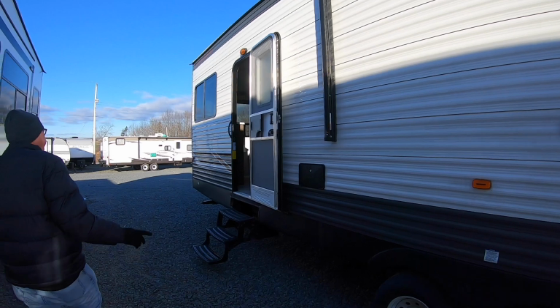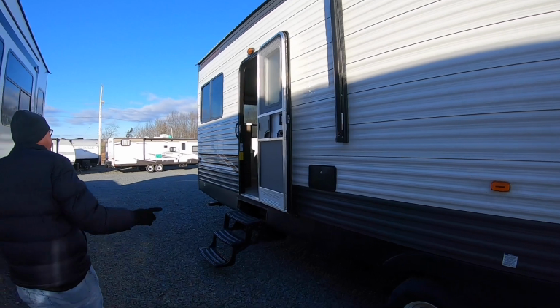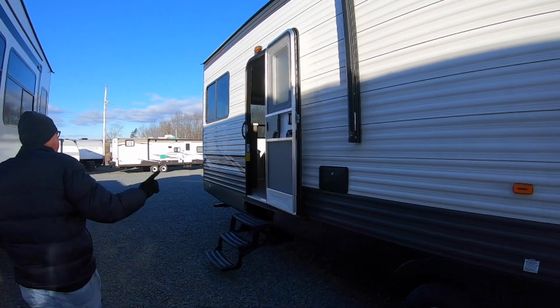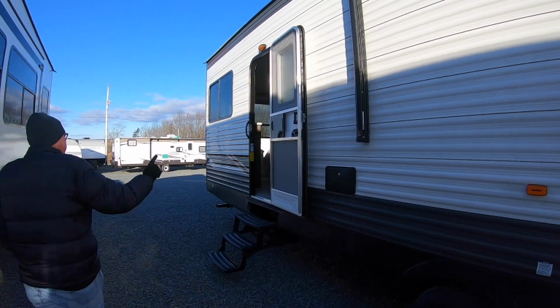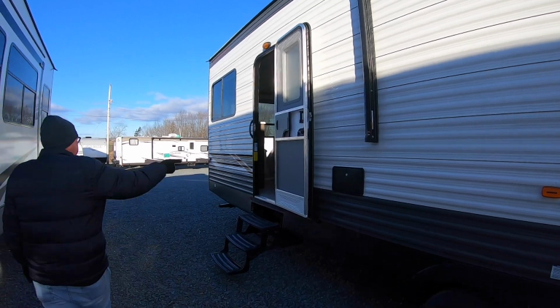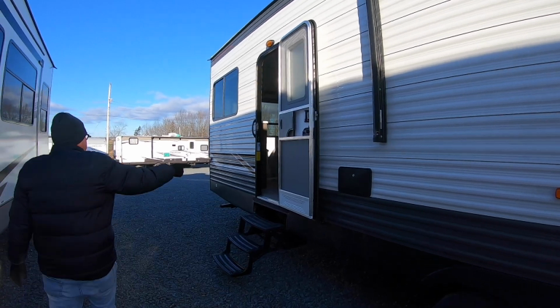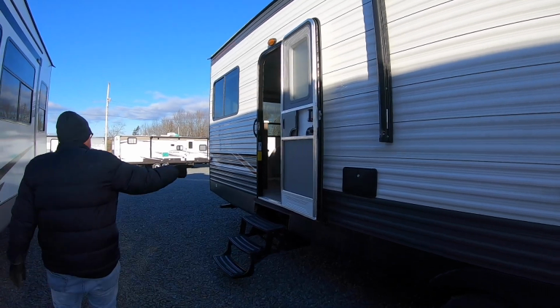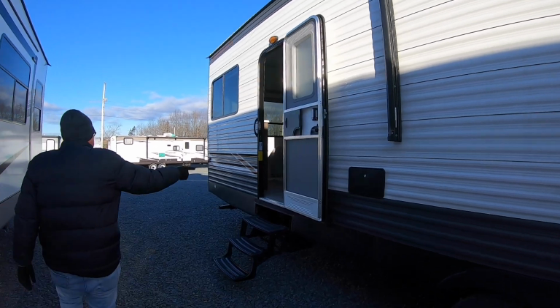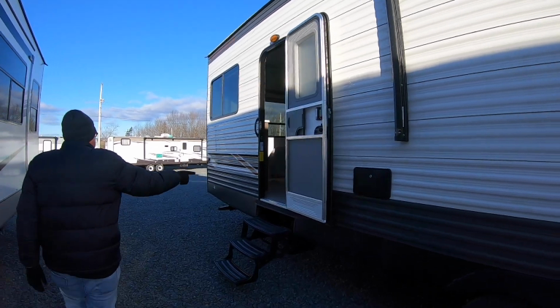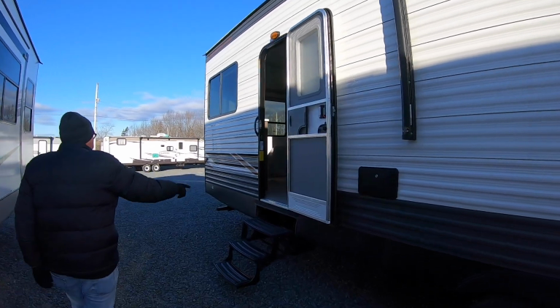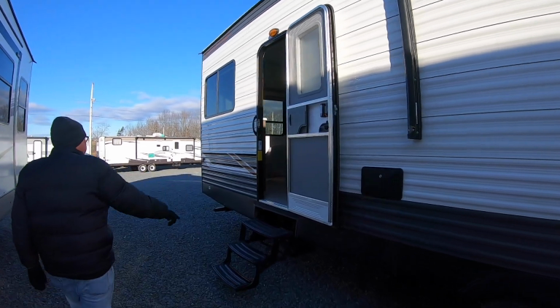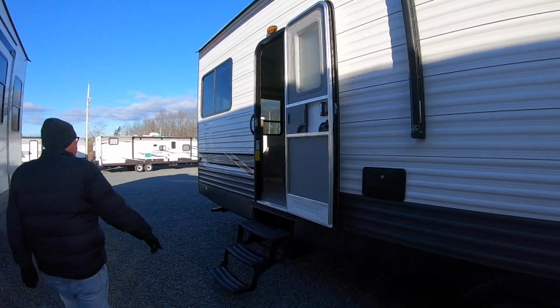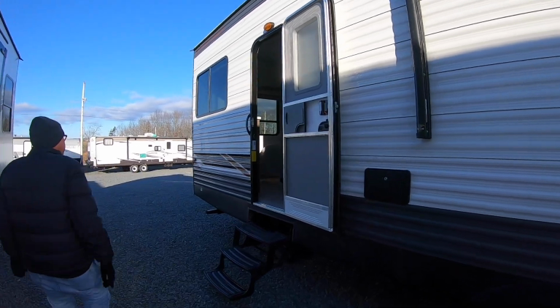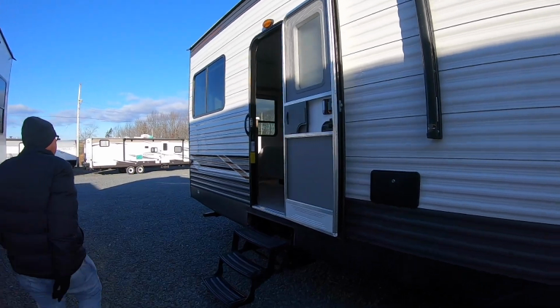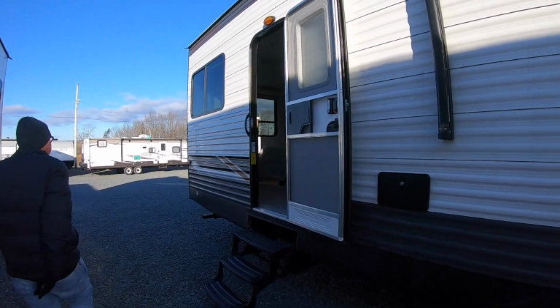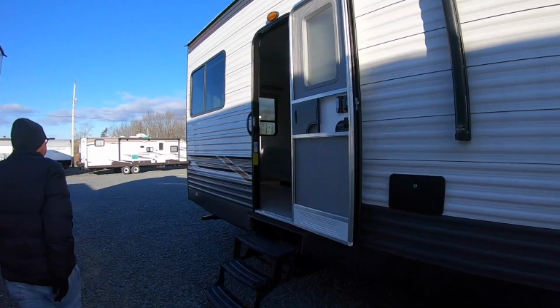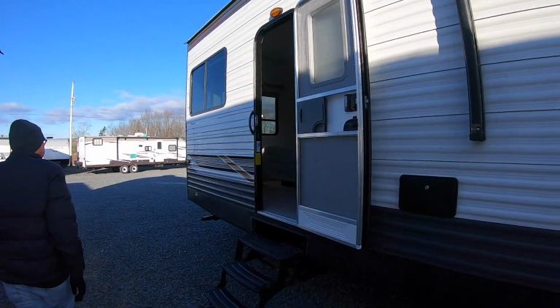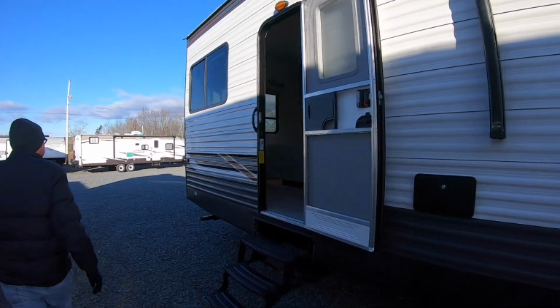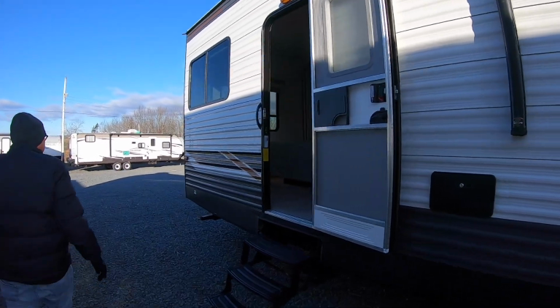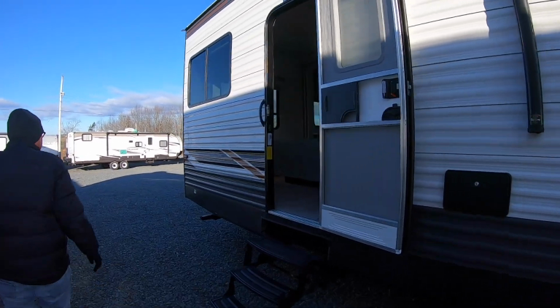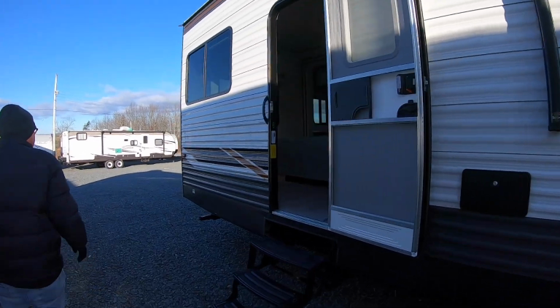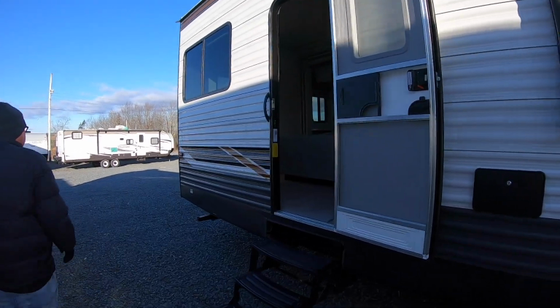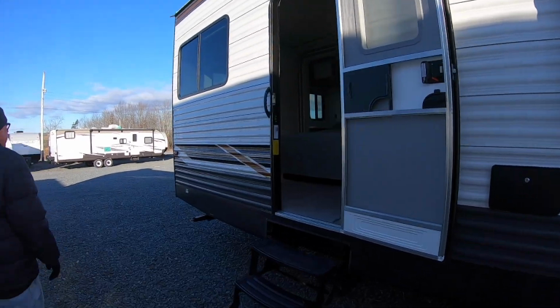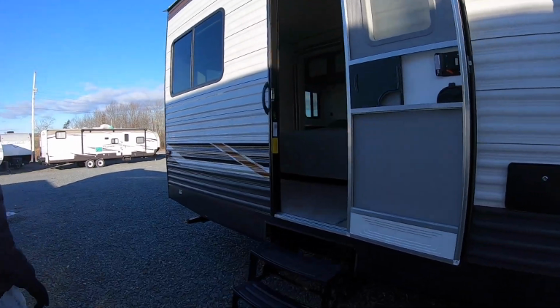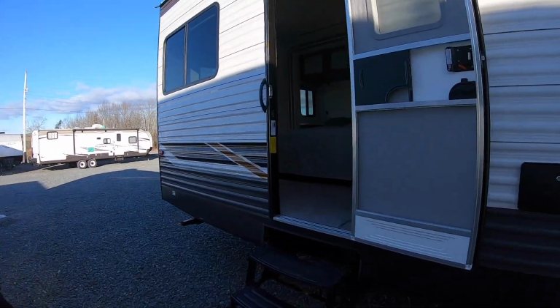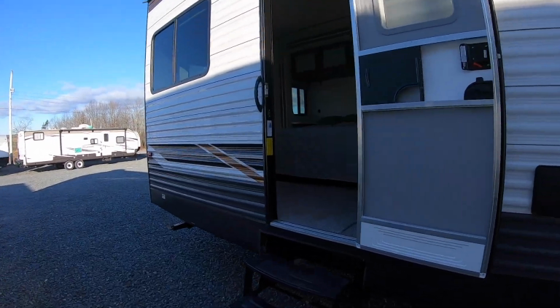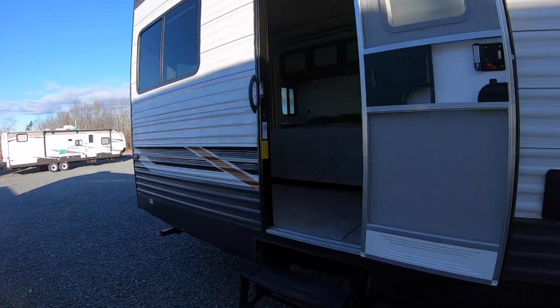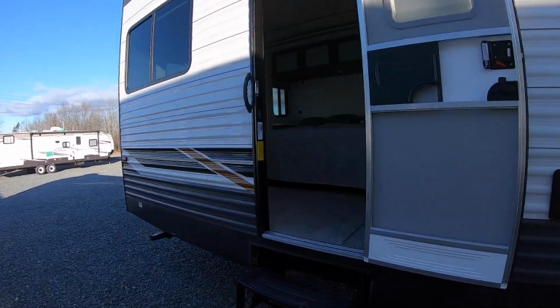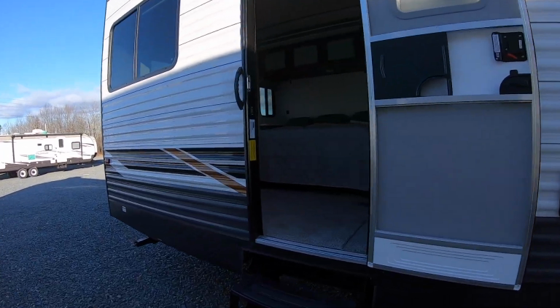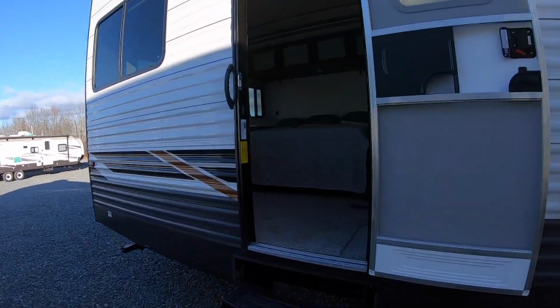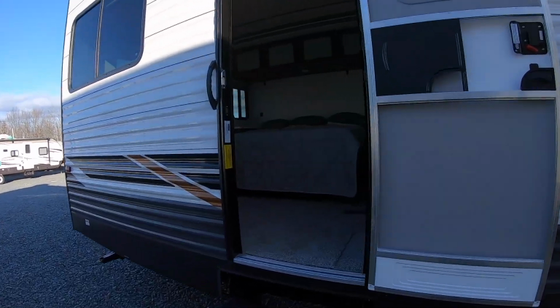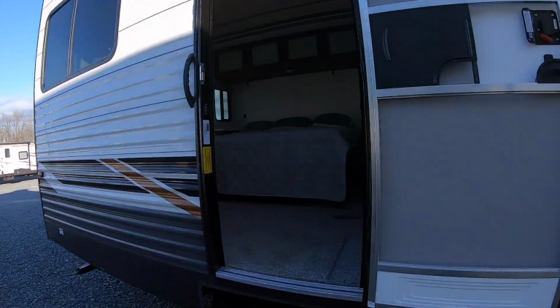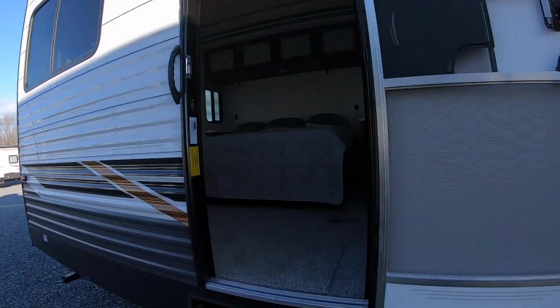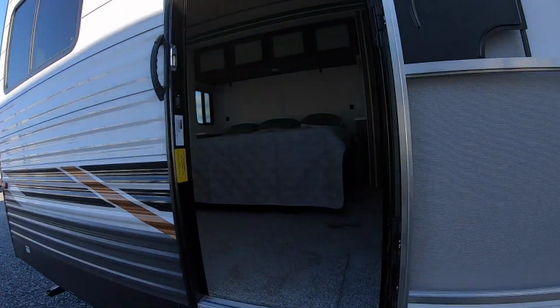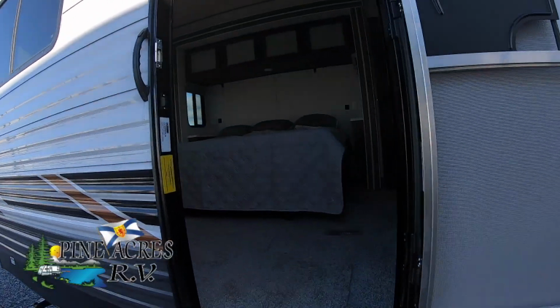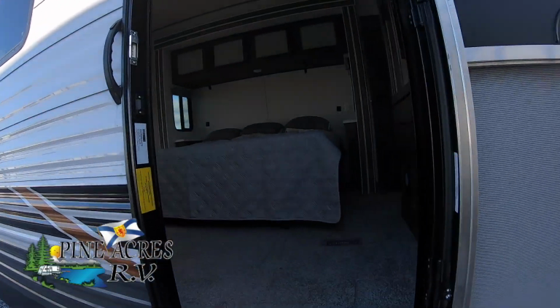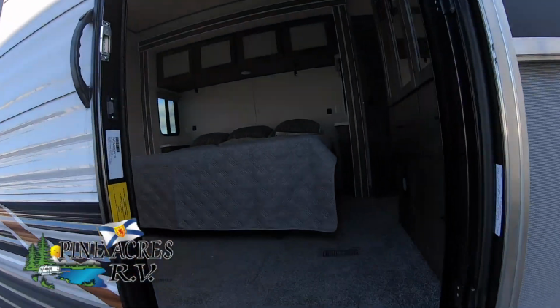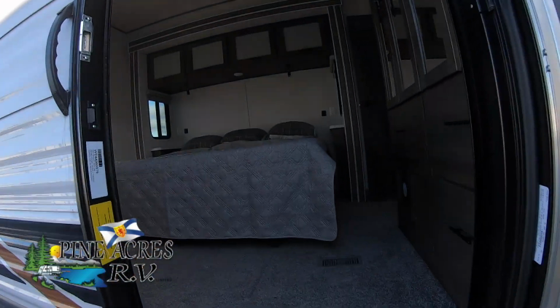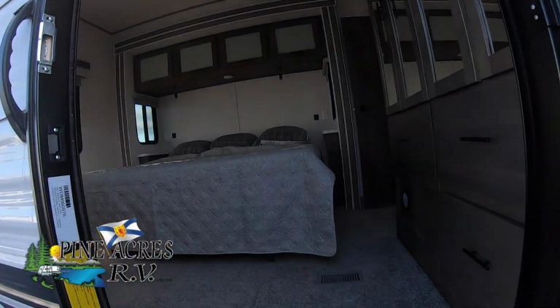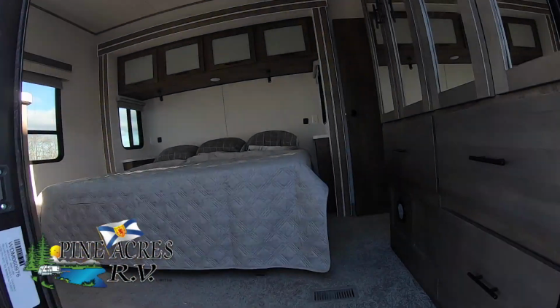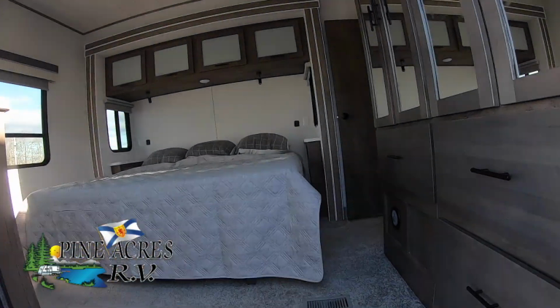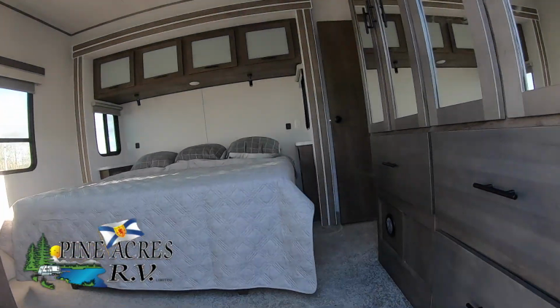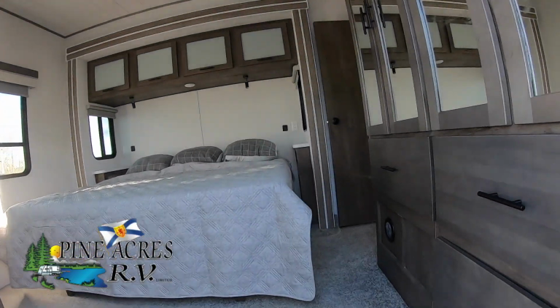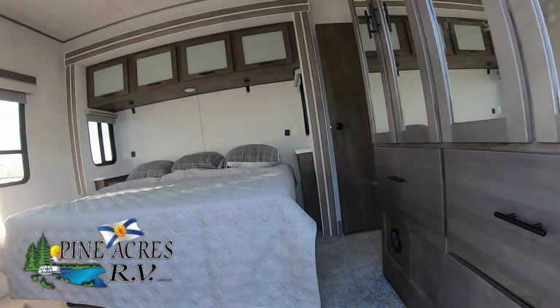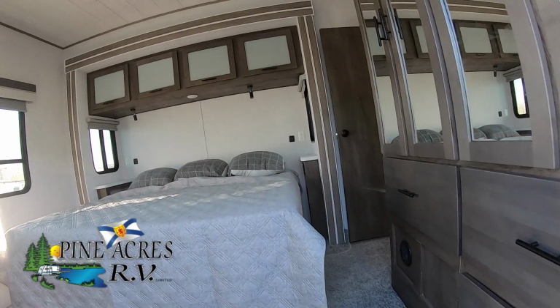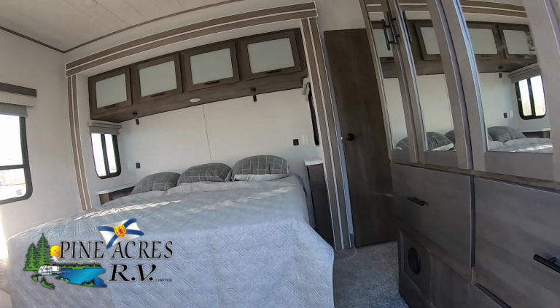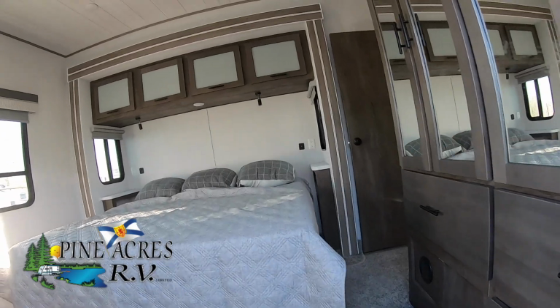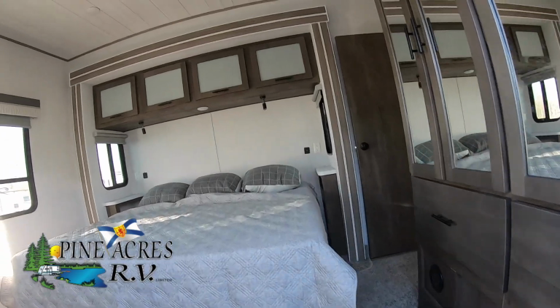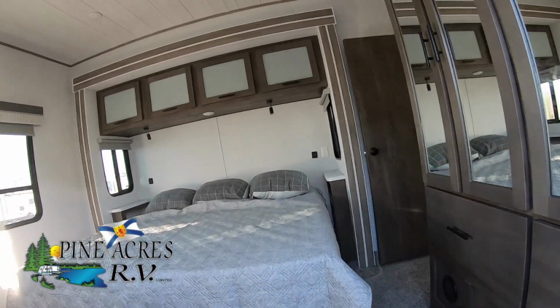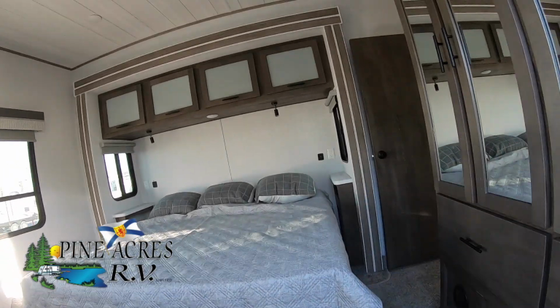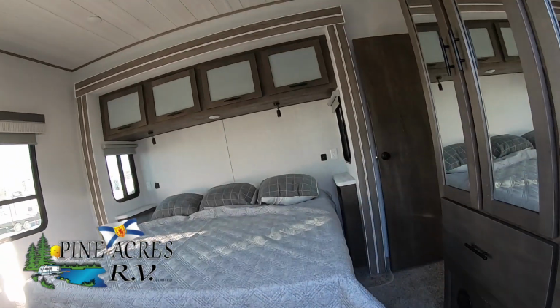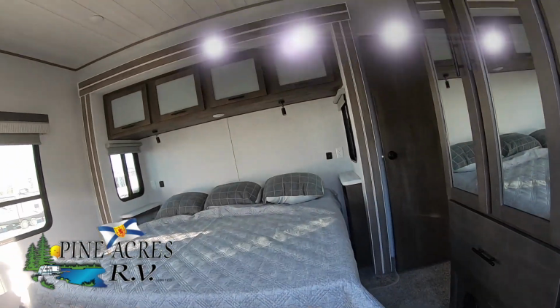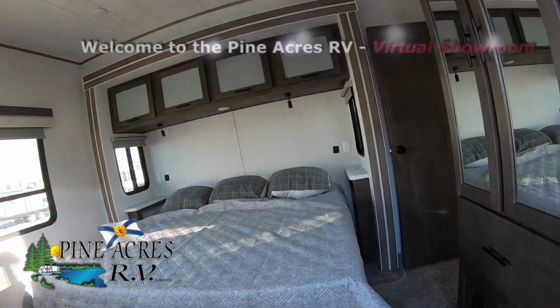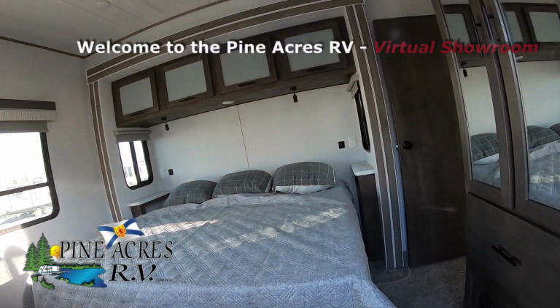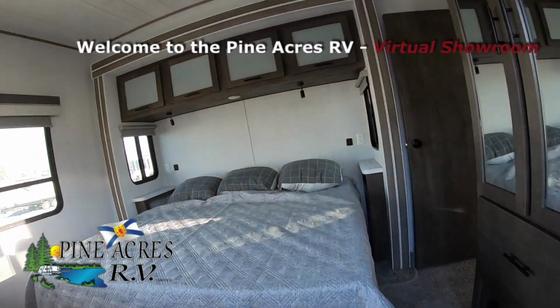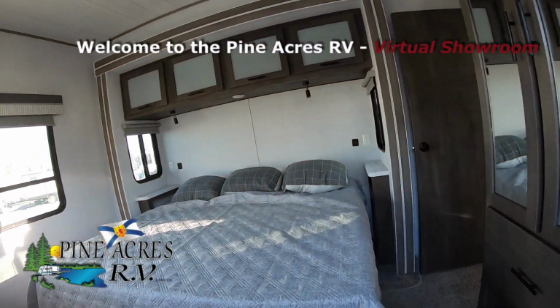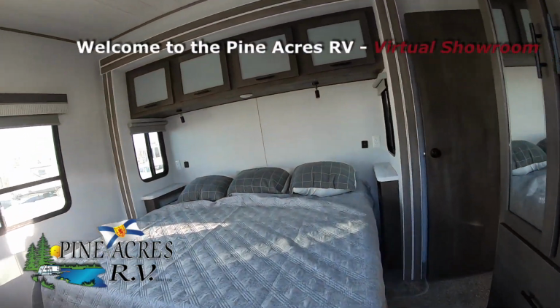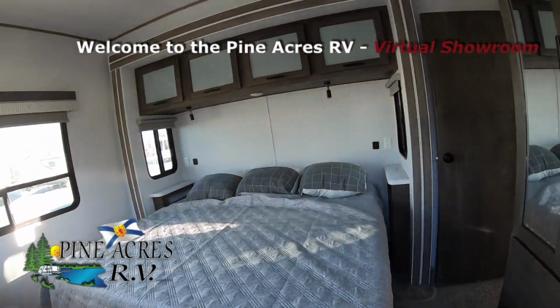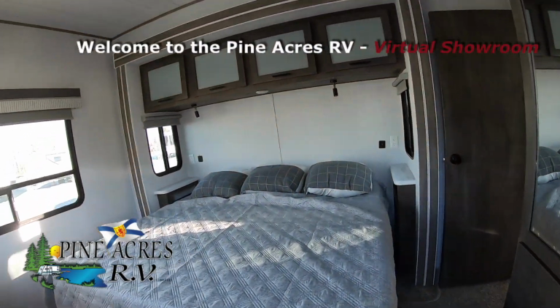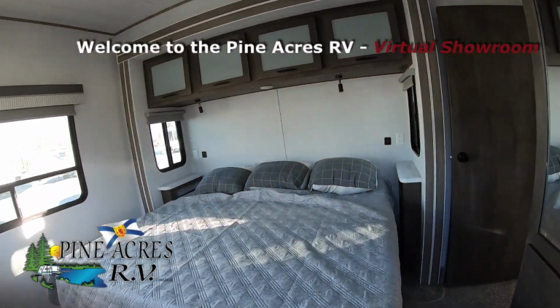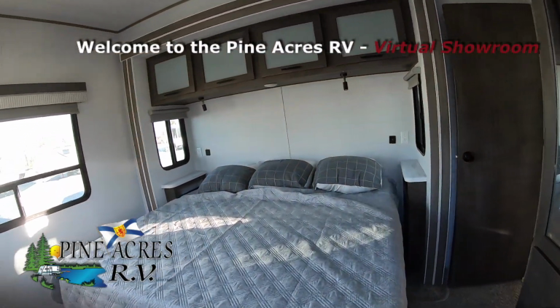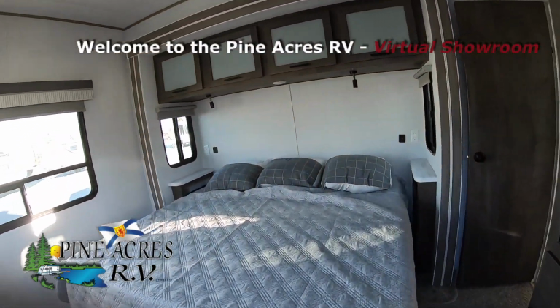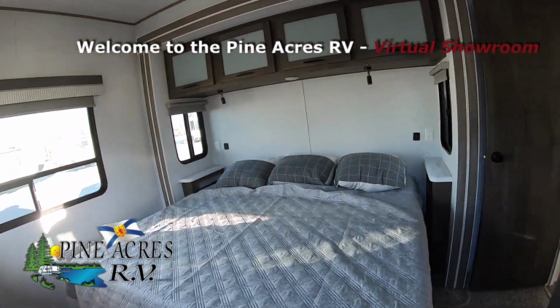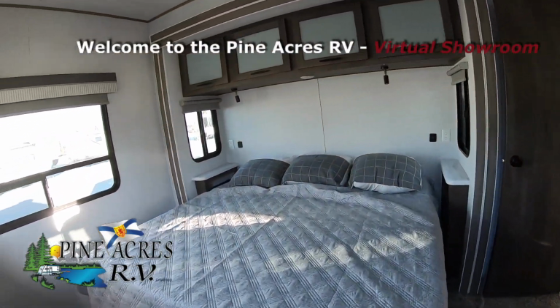Dave's going to take you on a little tour inside. Good old 40F Den — king bed.